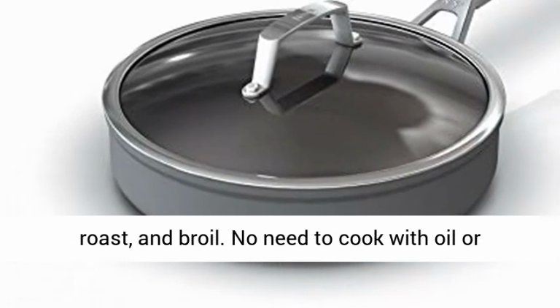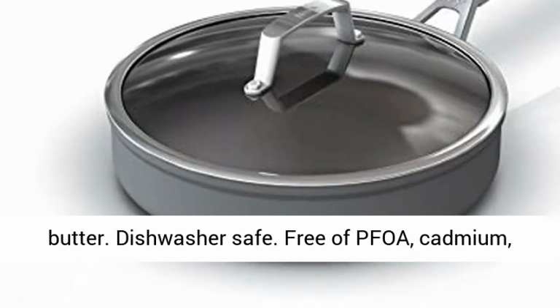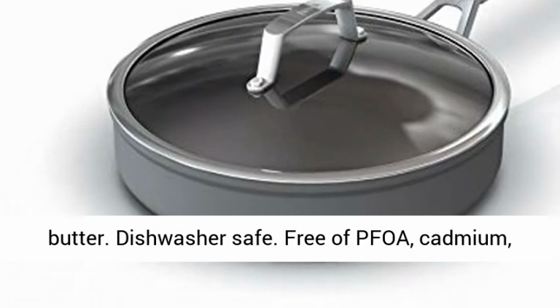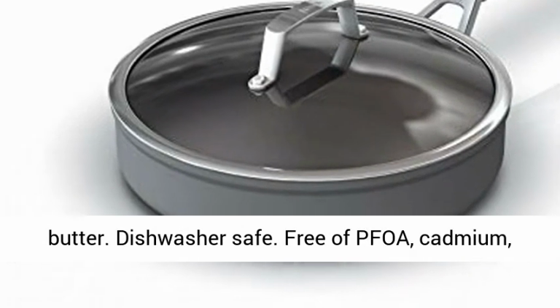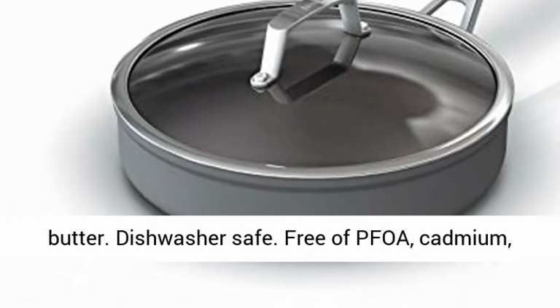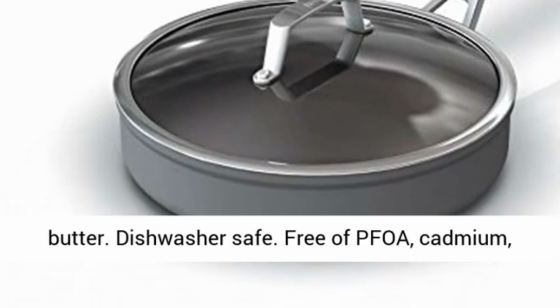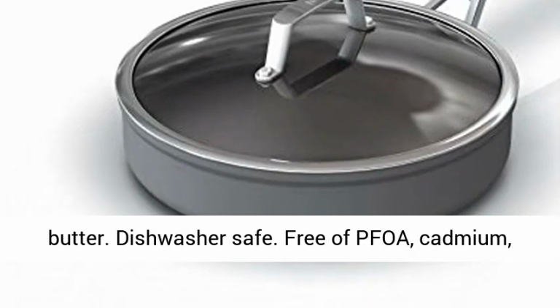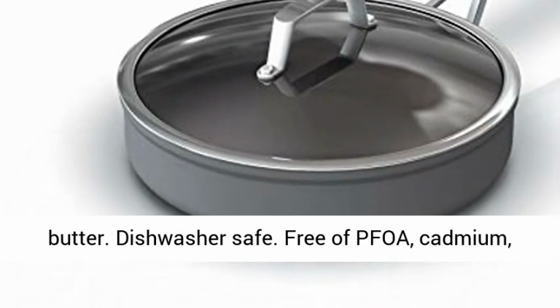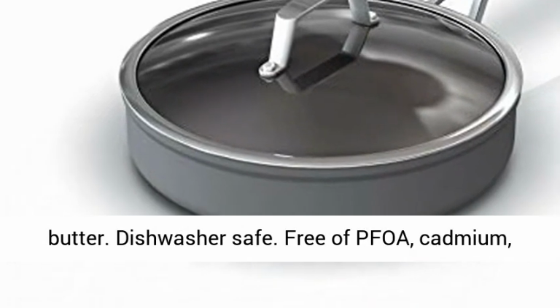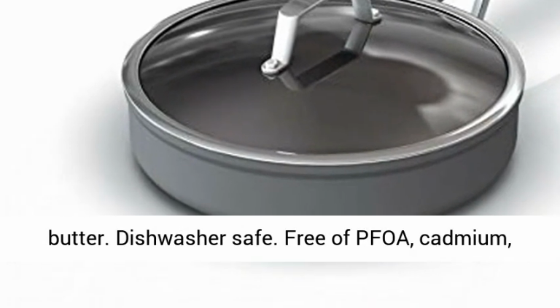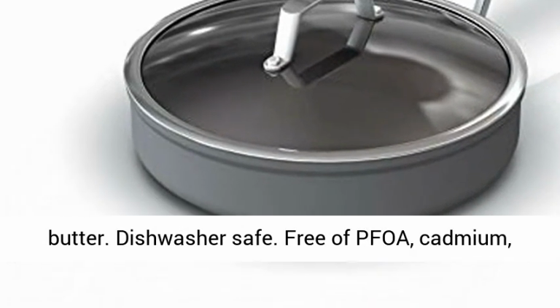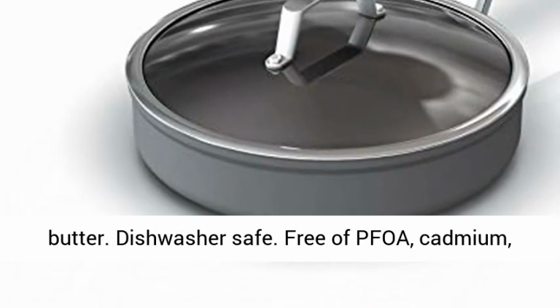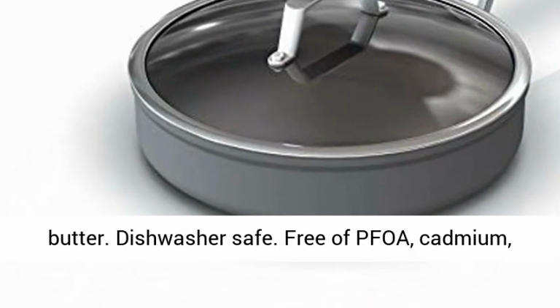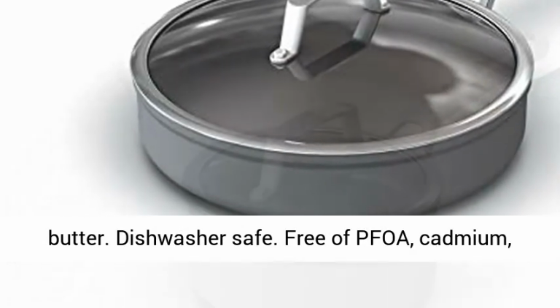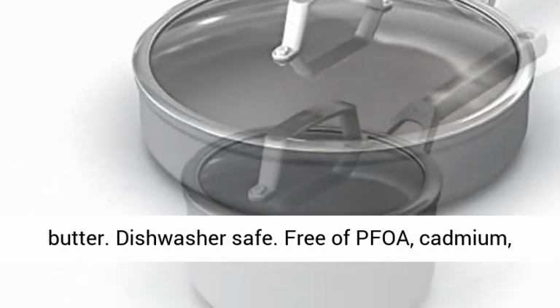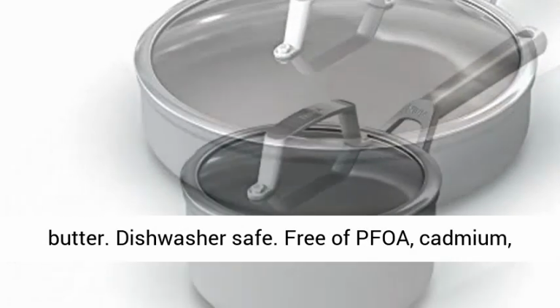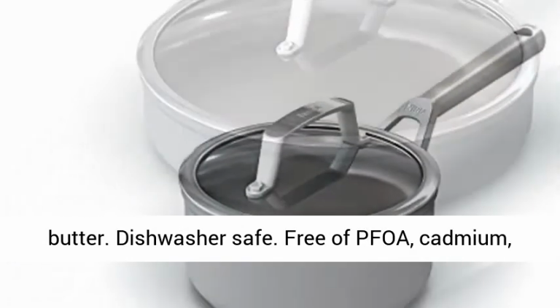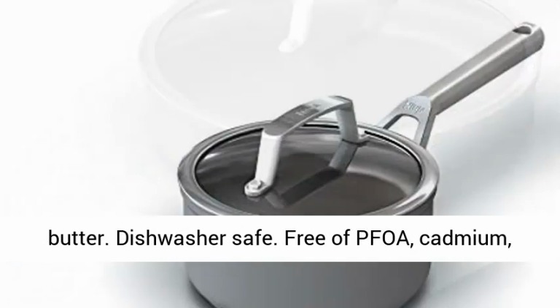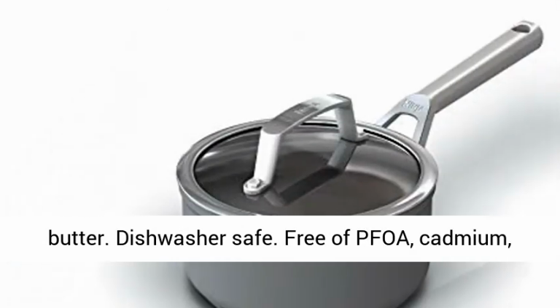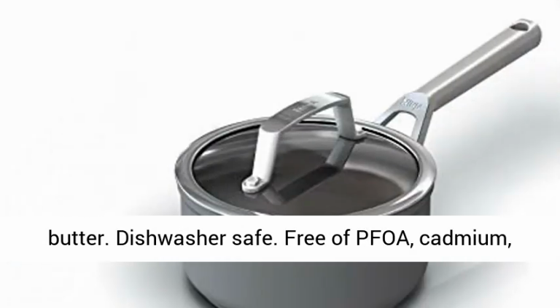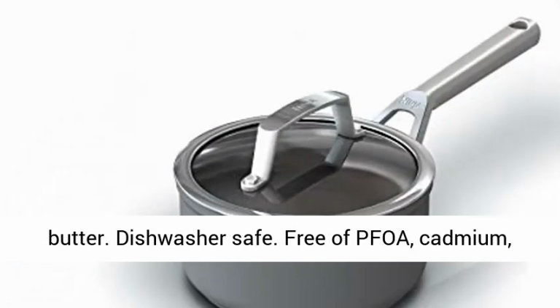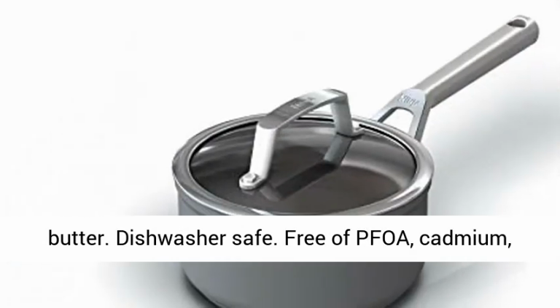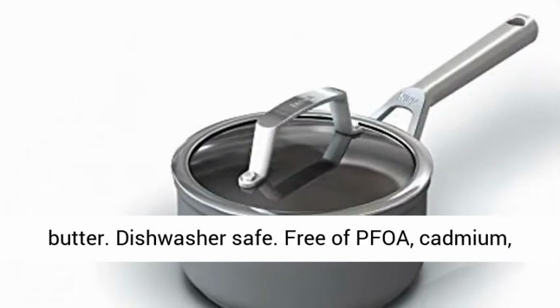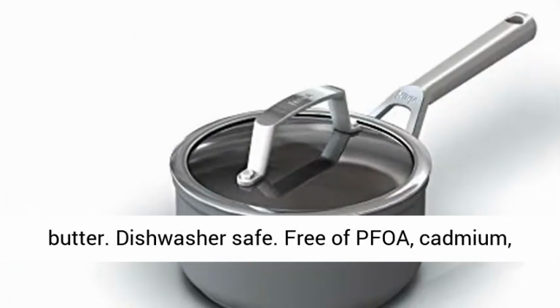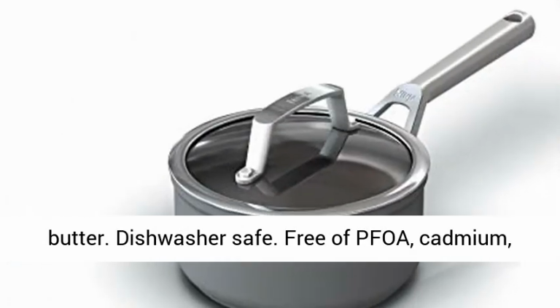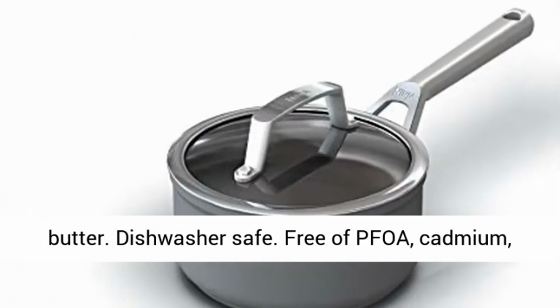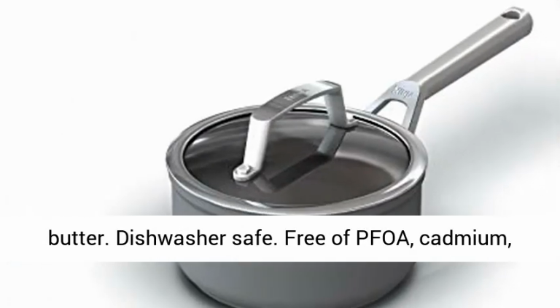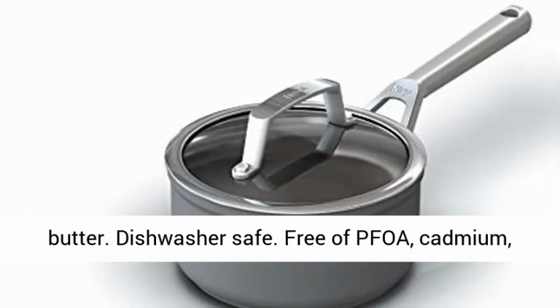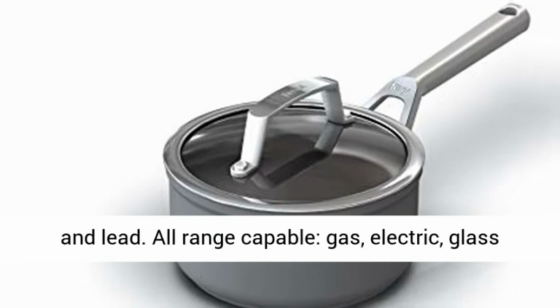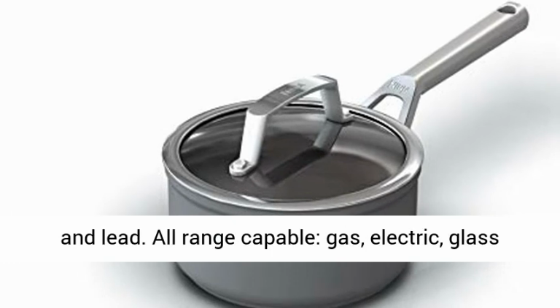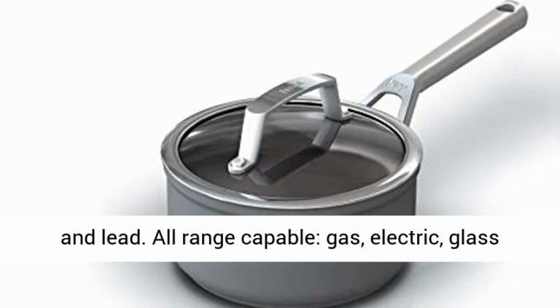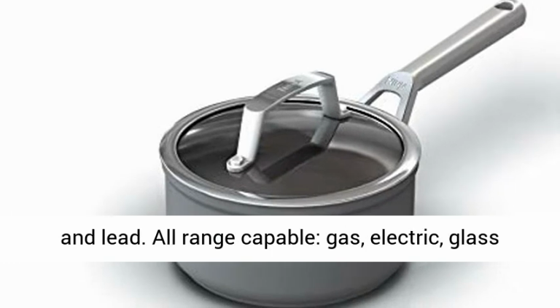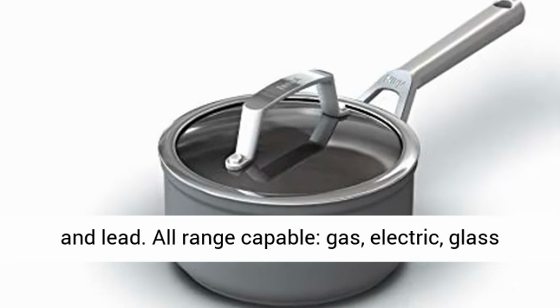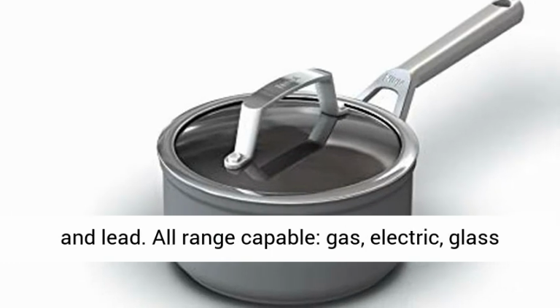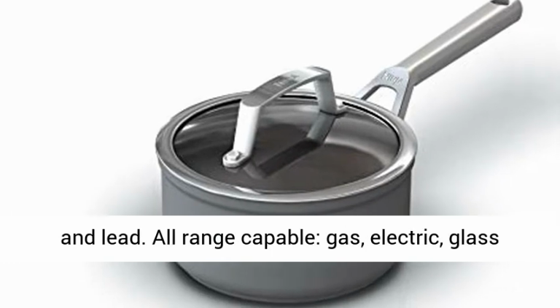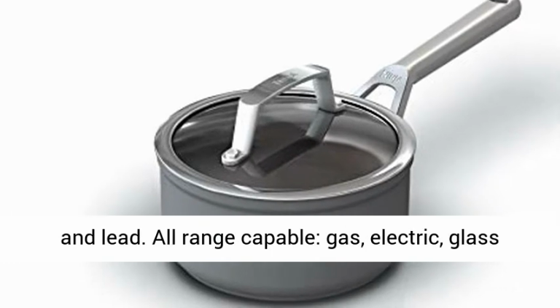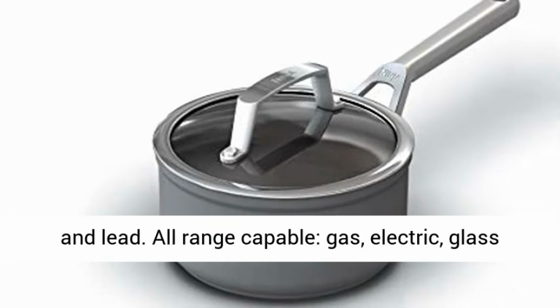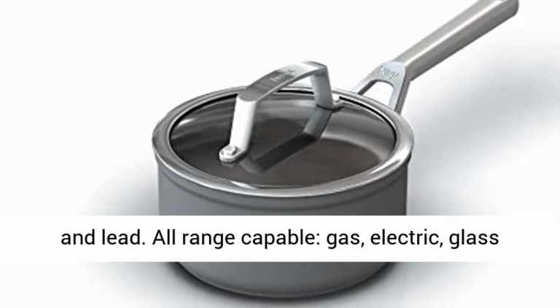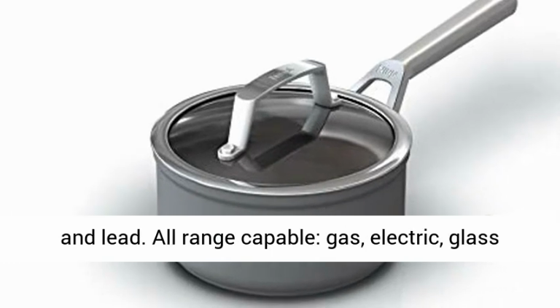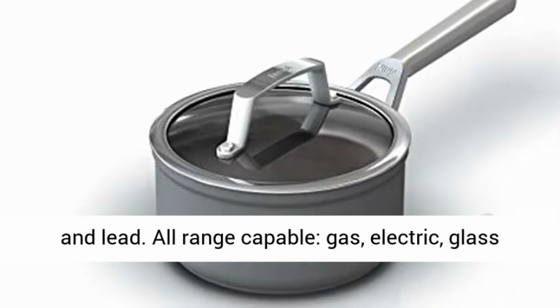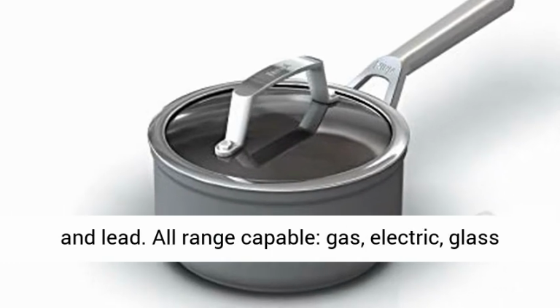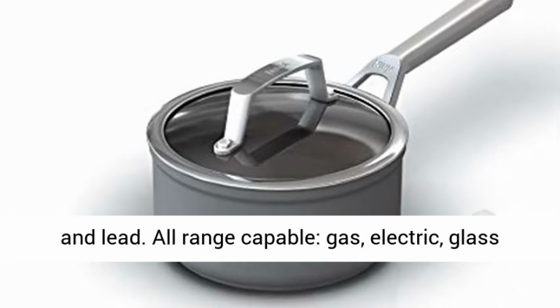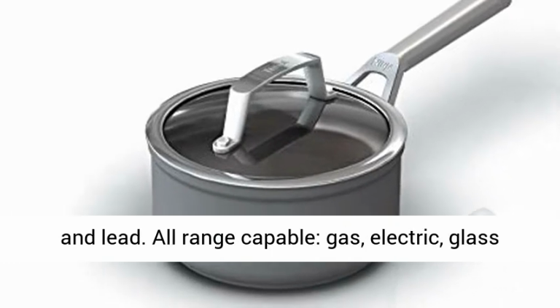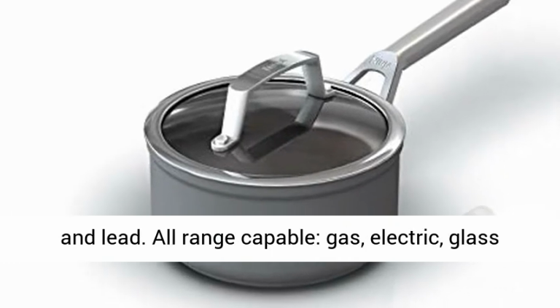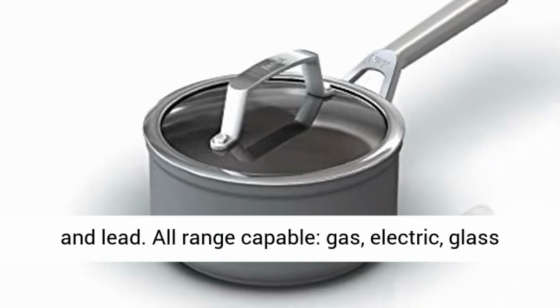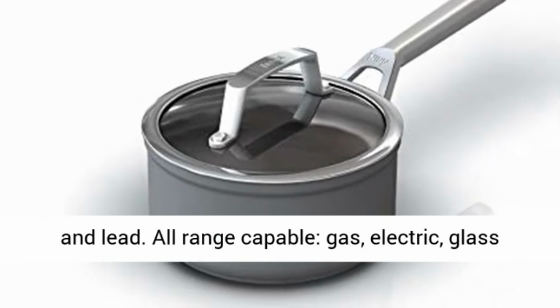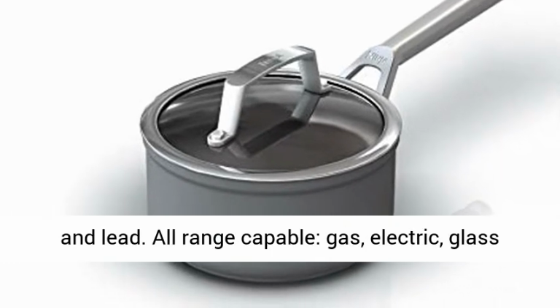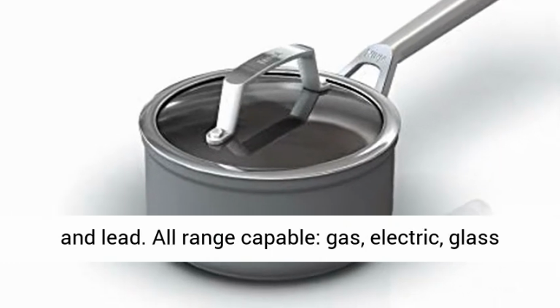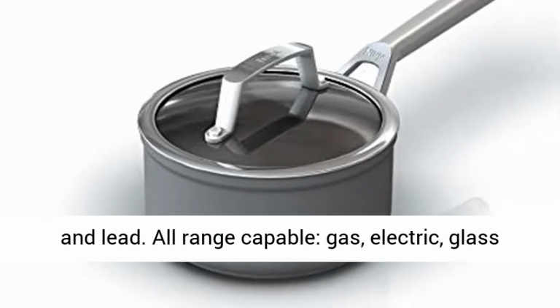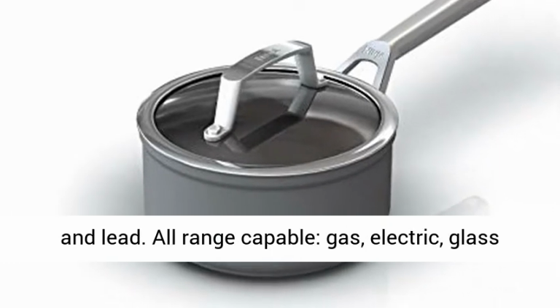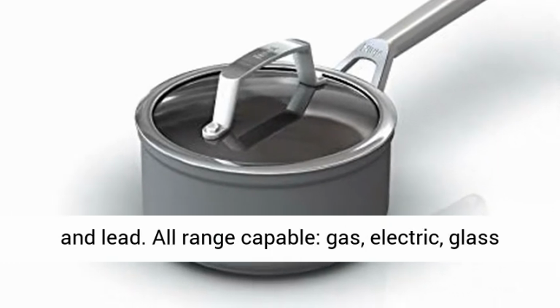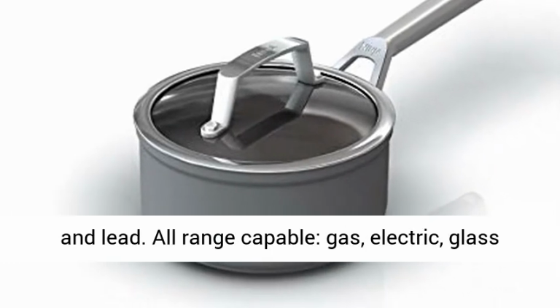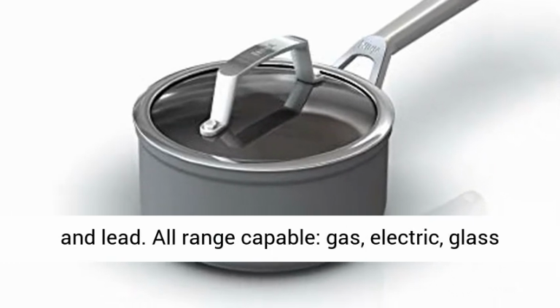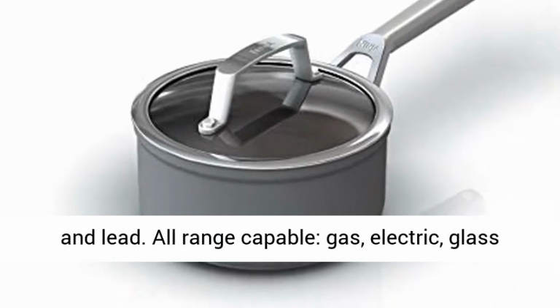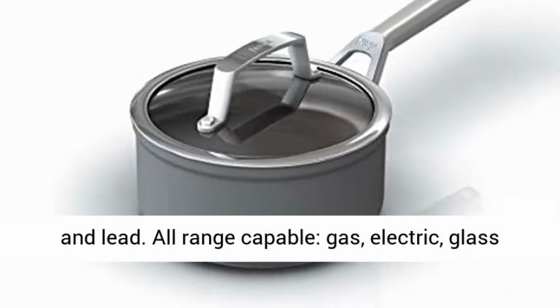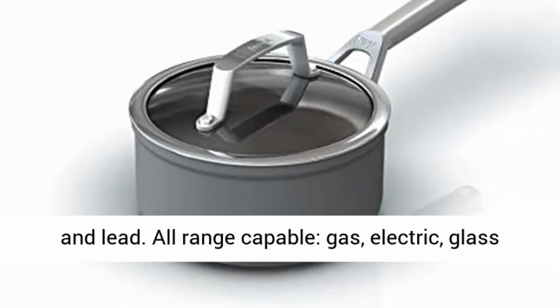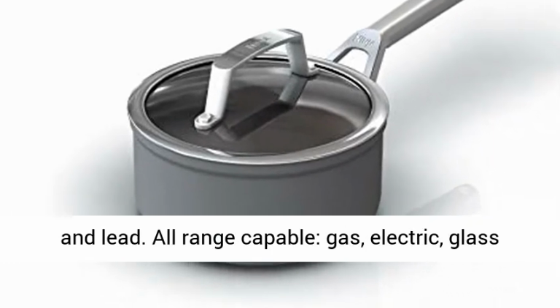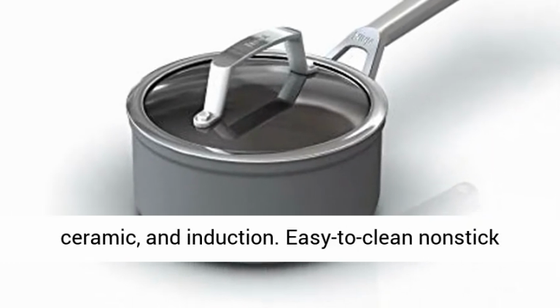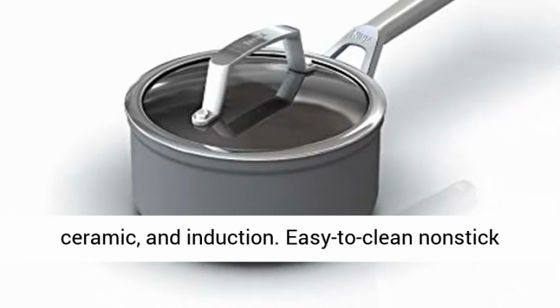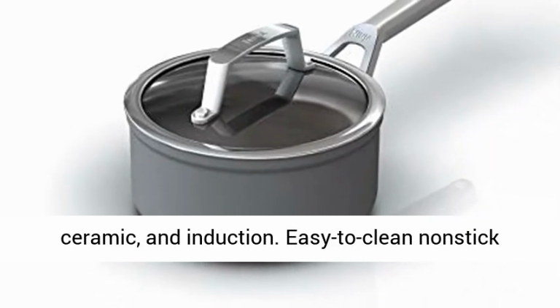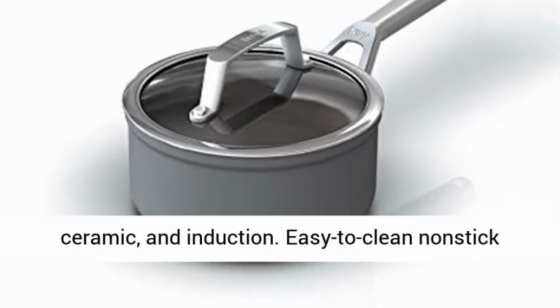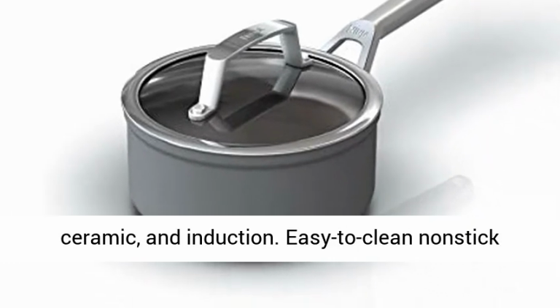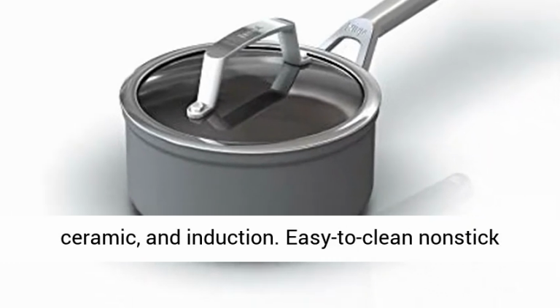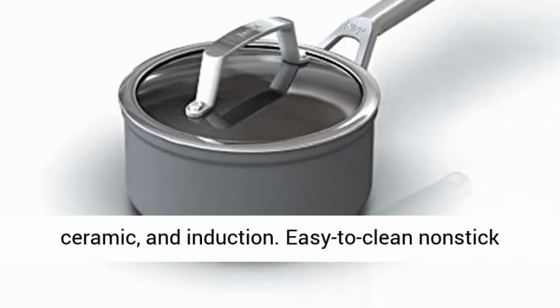Dishwasher safe. Free of PFOA, cadmium, and lead. All range capable: gas, electric, glass, ceramic, and induction.